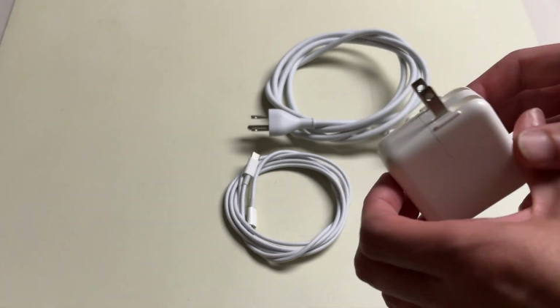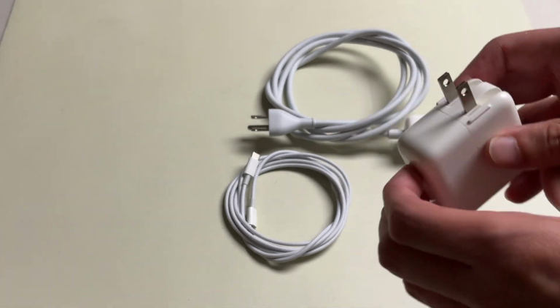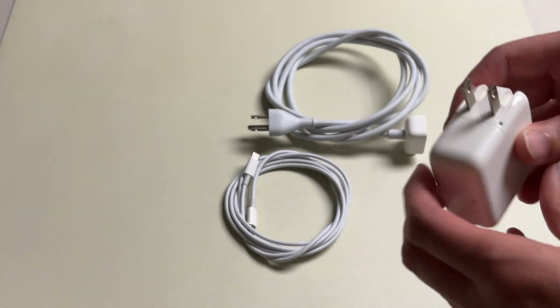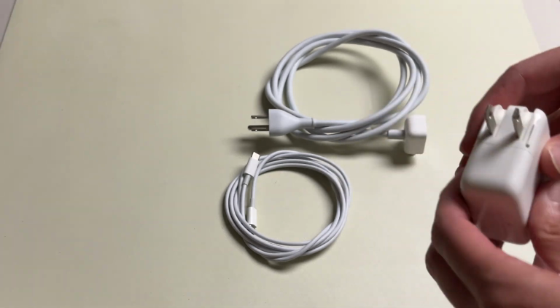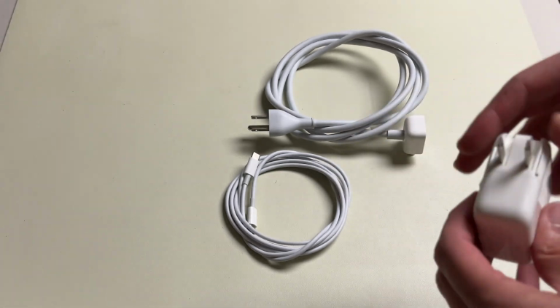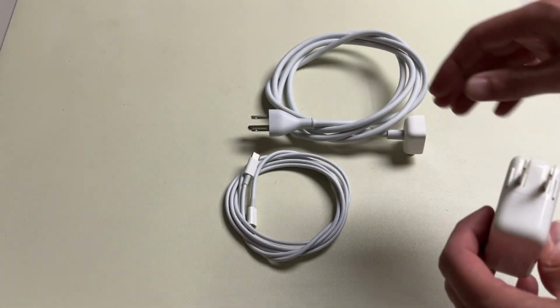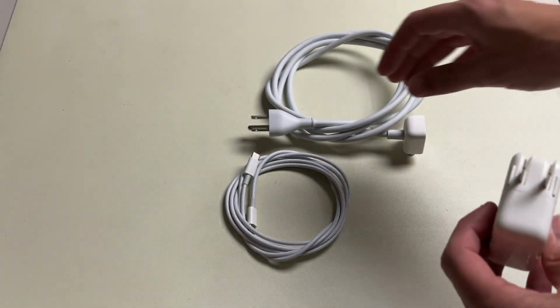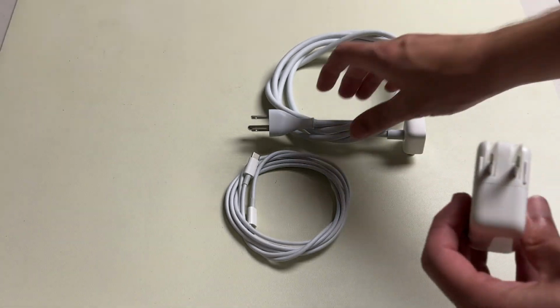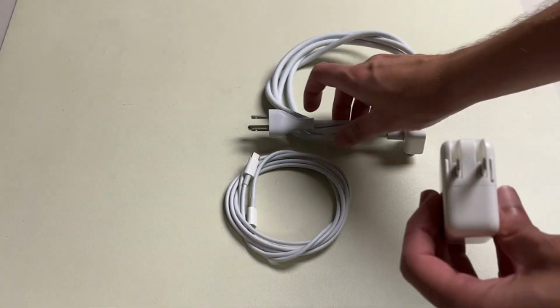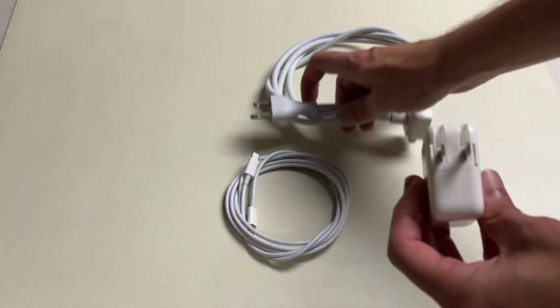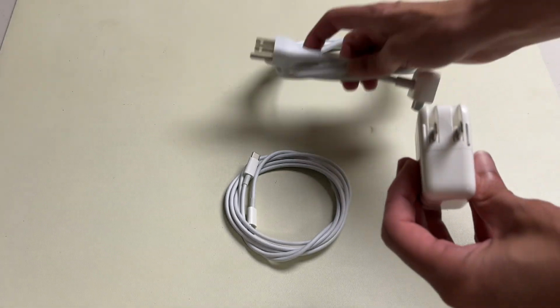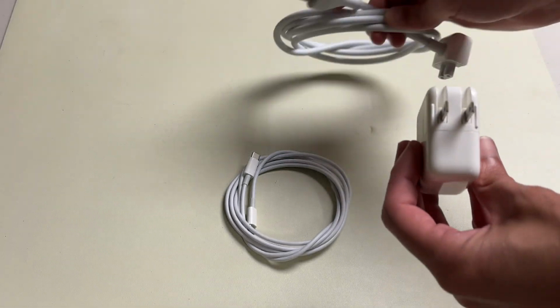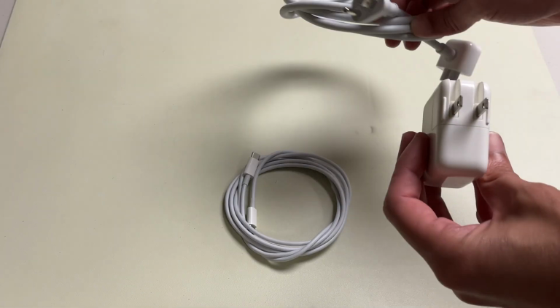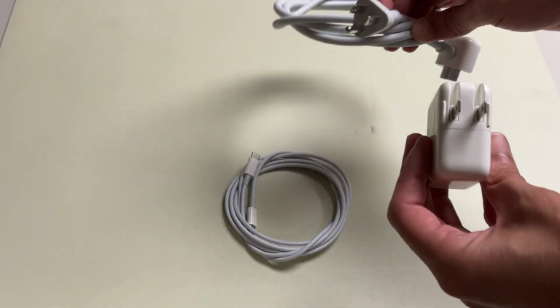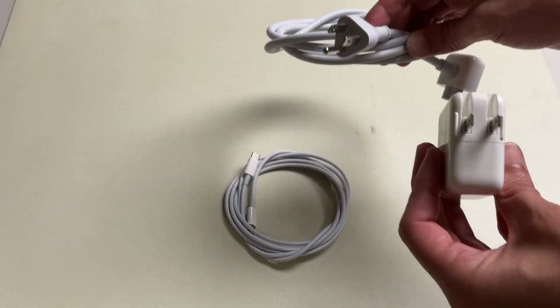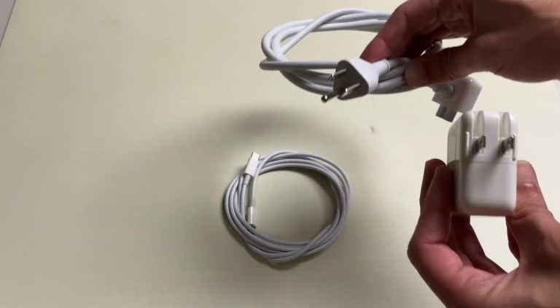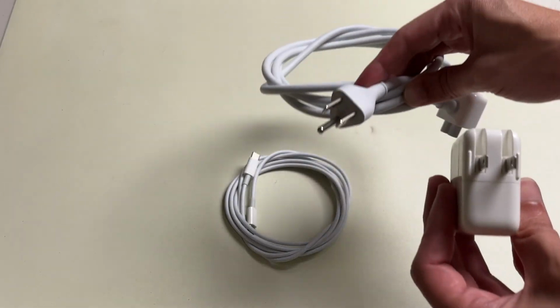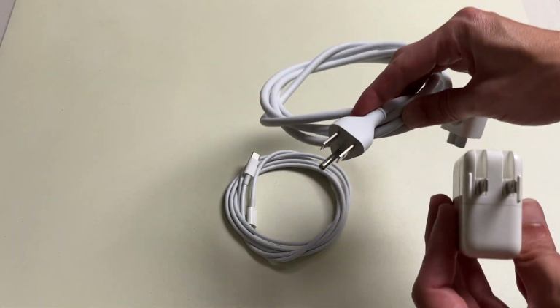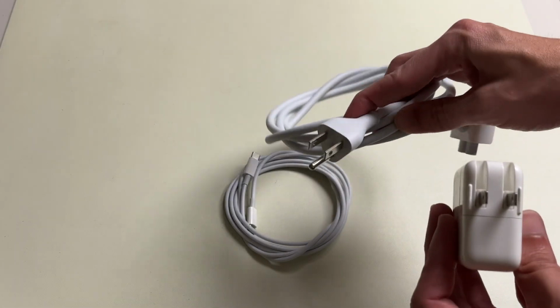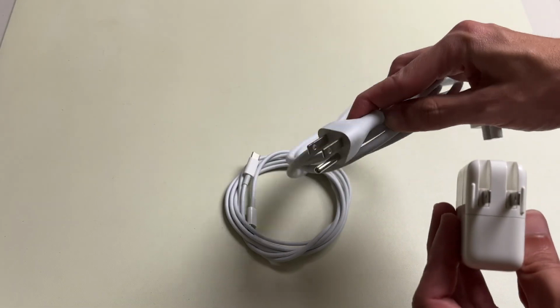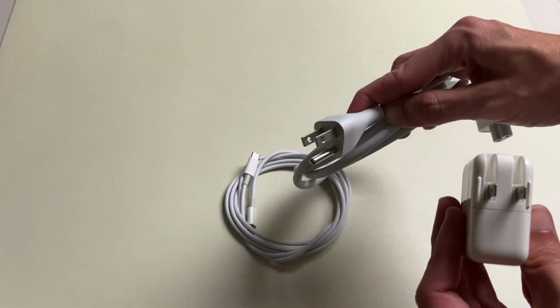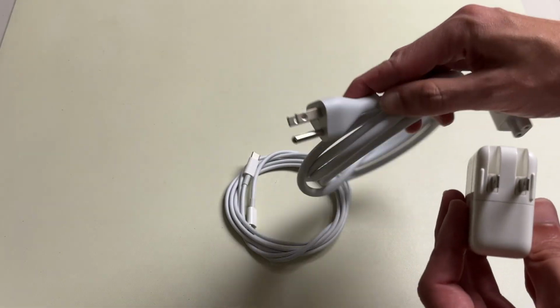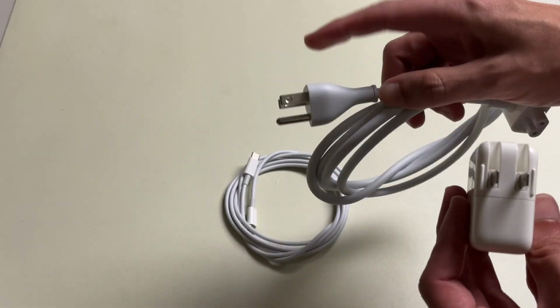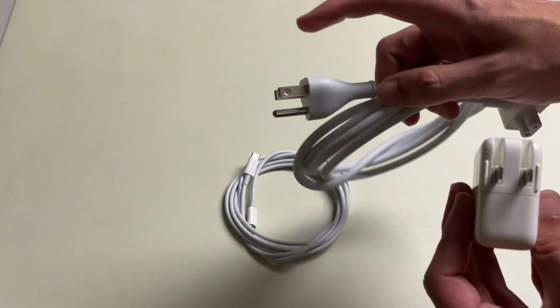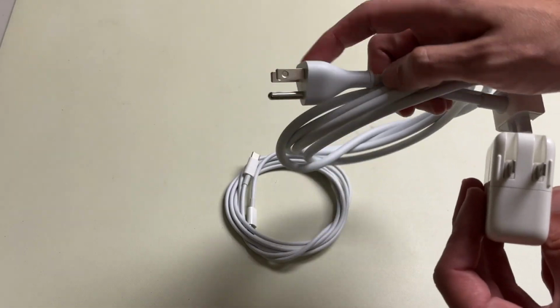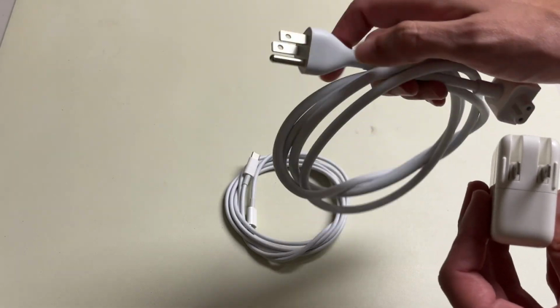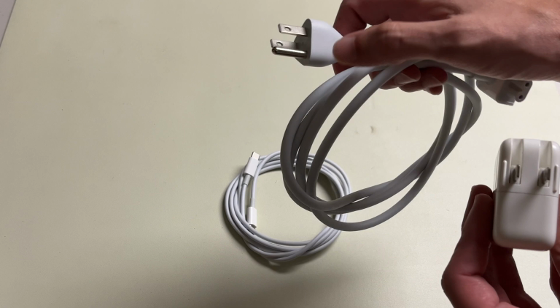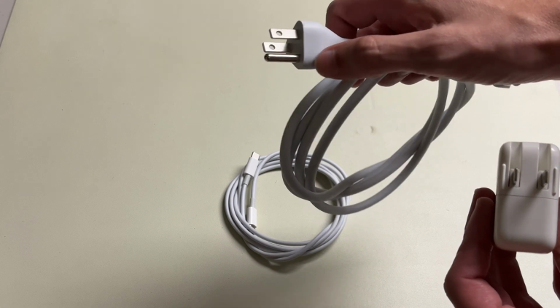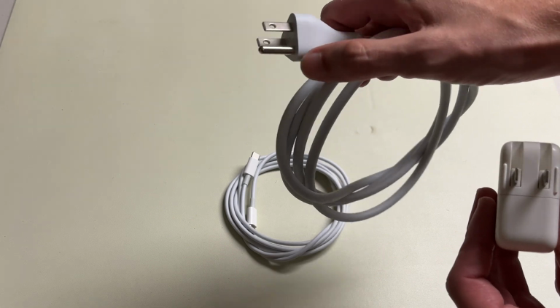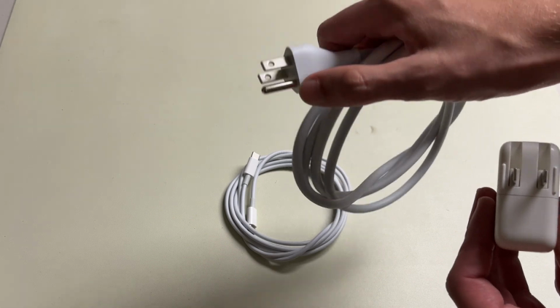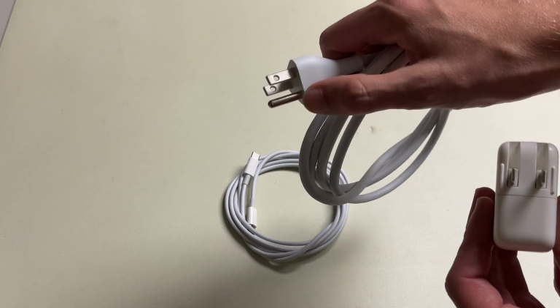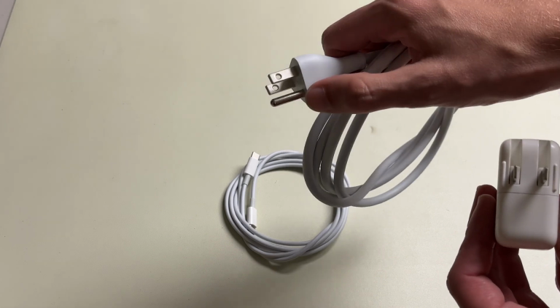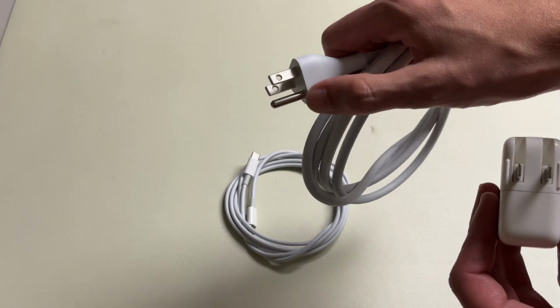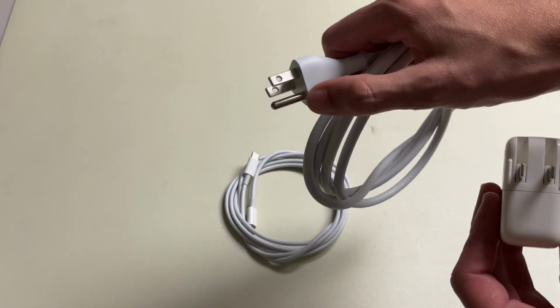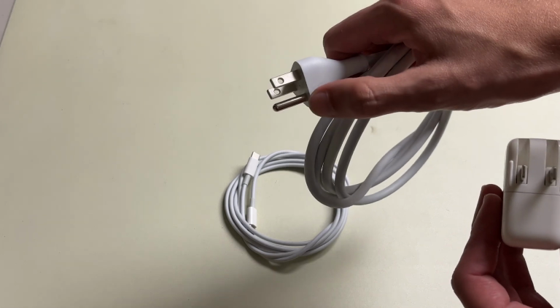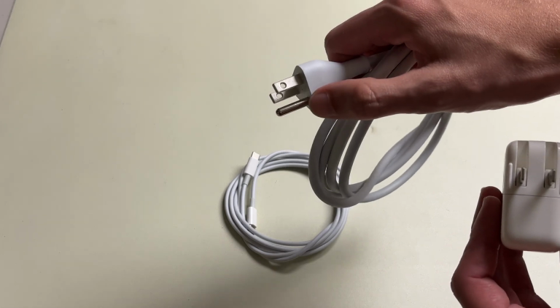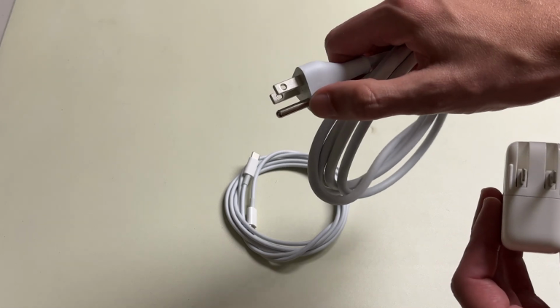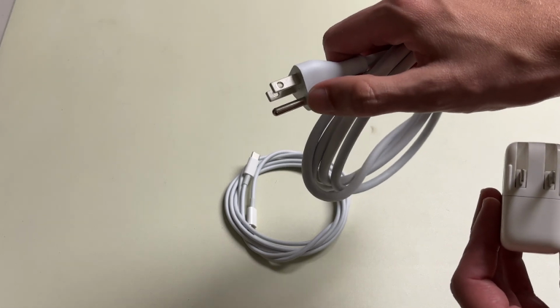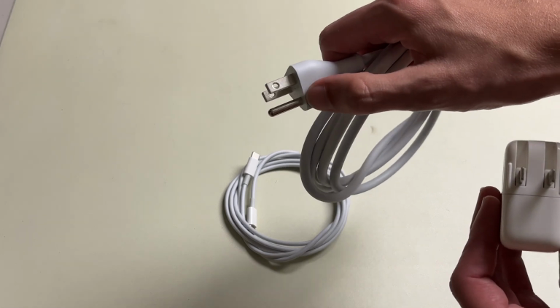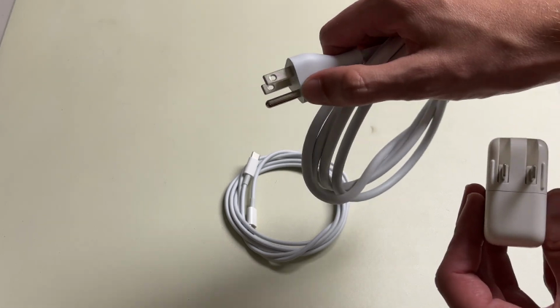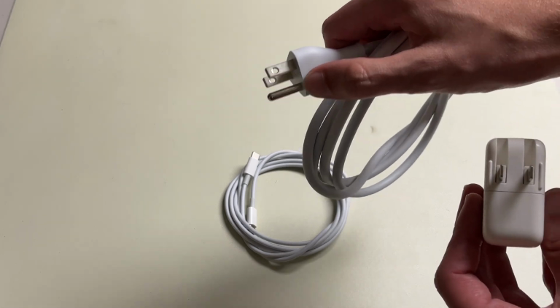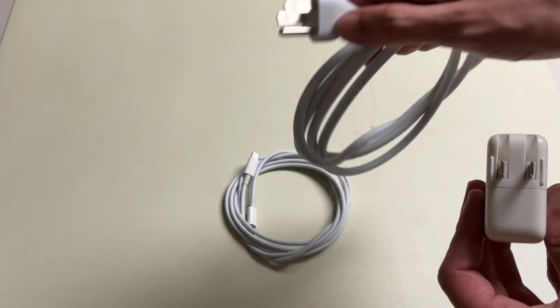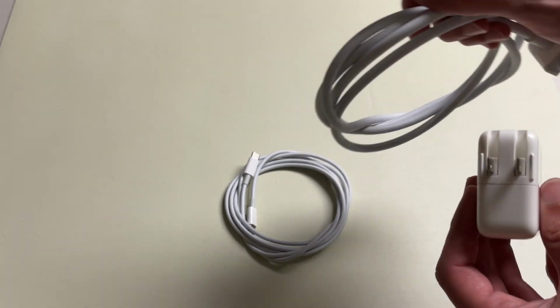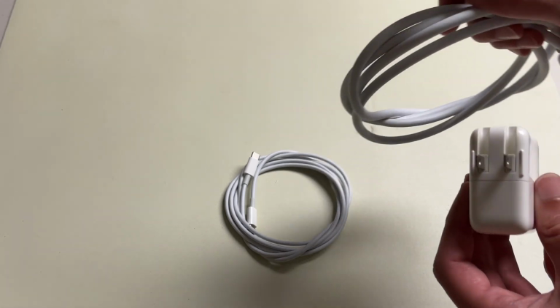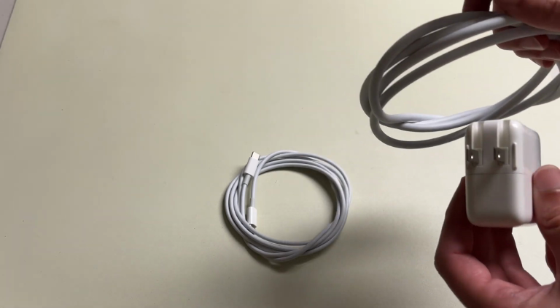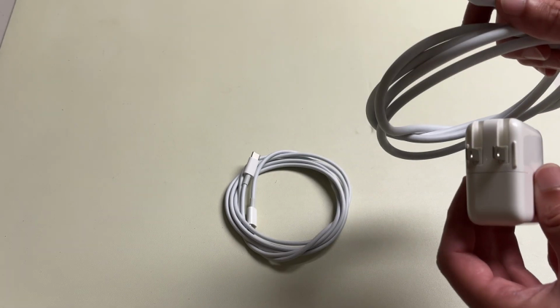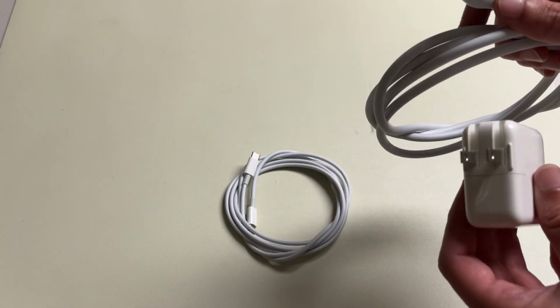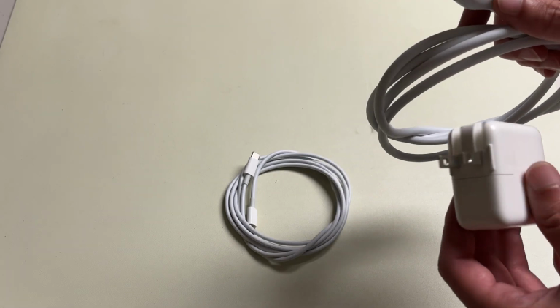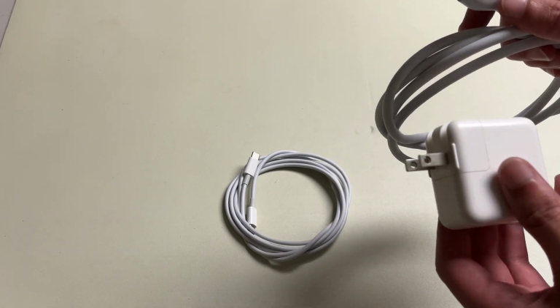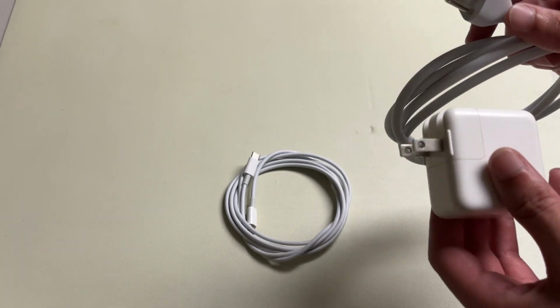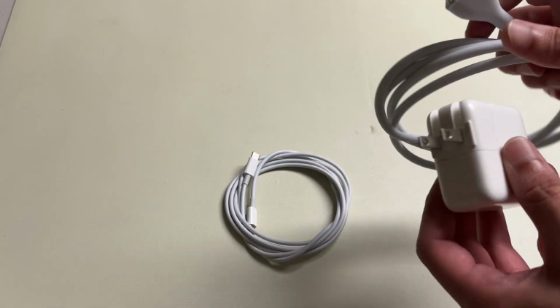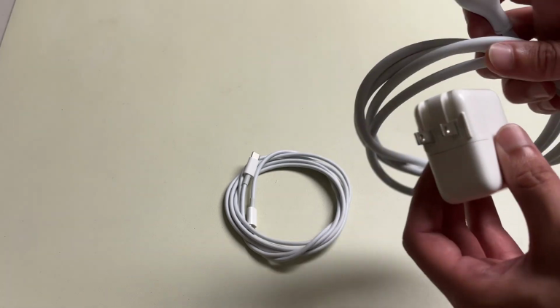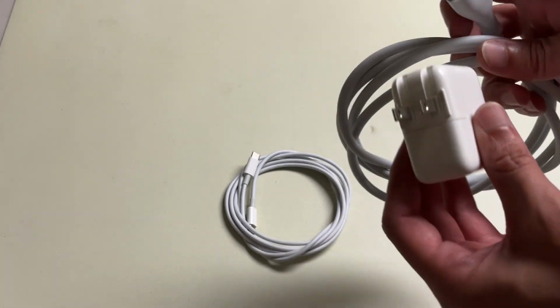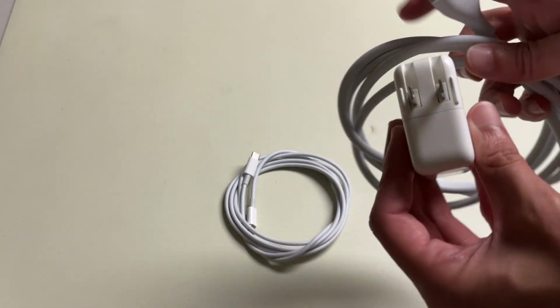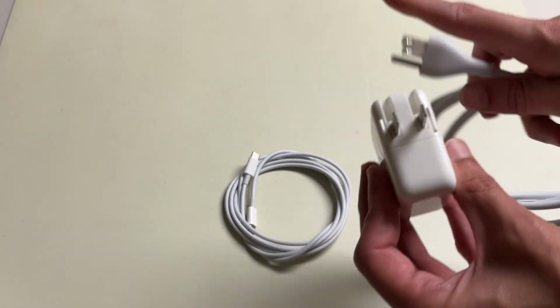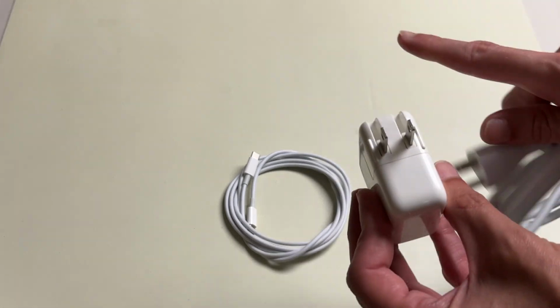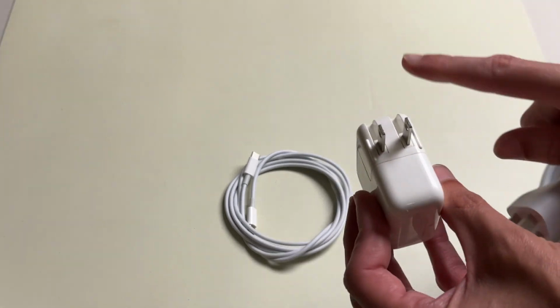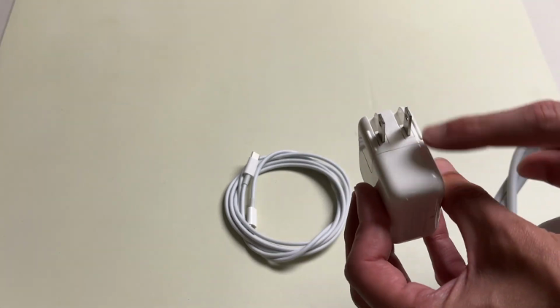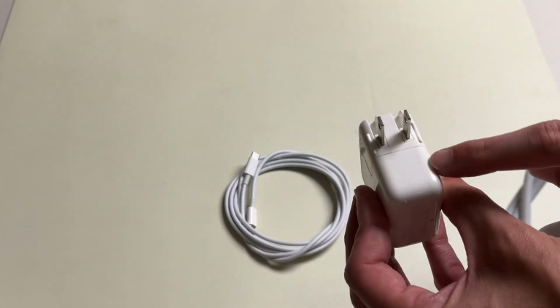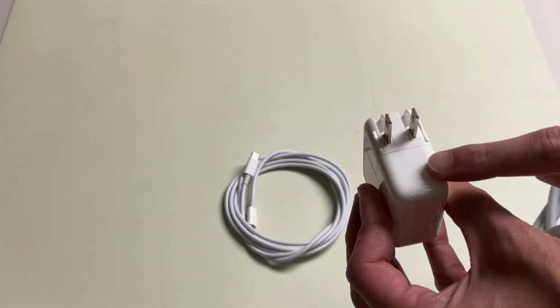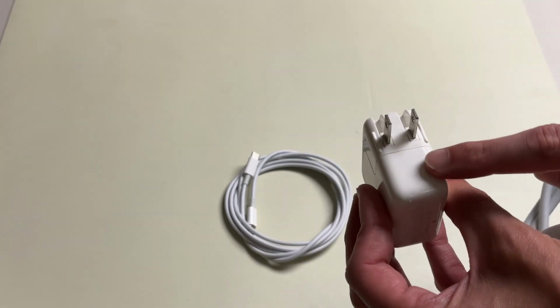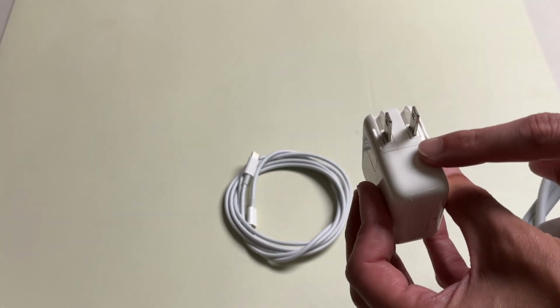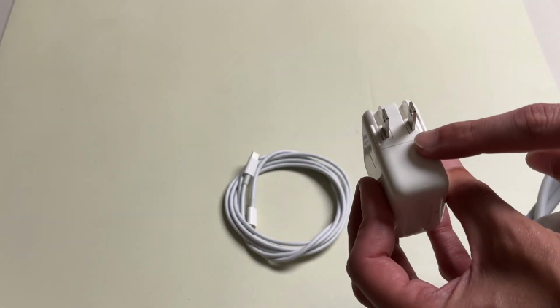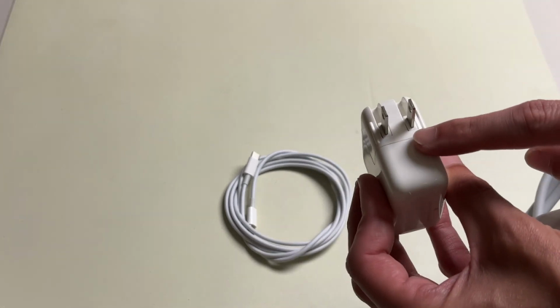If you notice the difference here, this one has a grounding plug right there. This one doesn't, but that can.